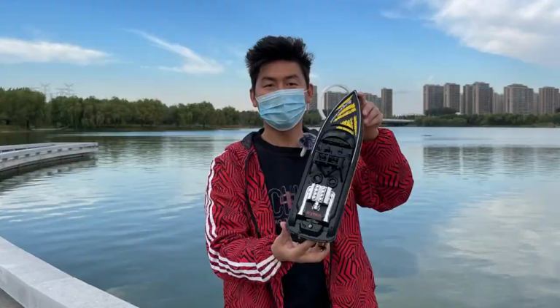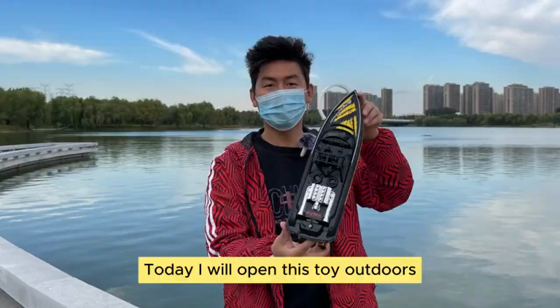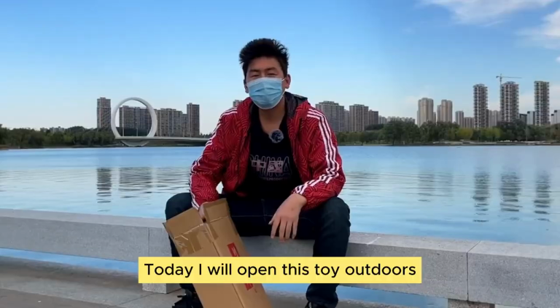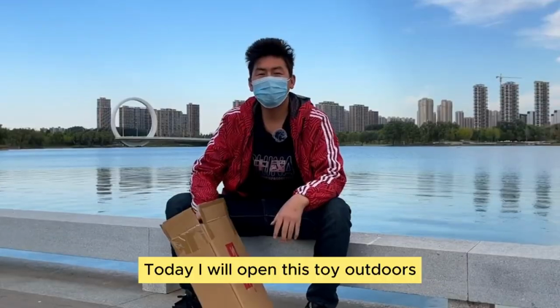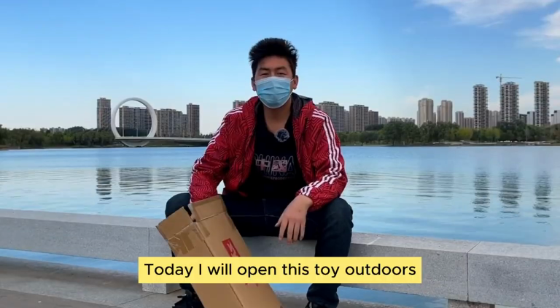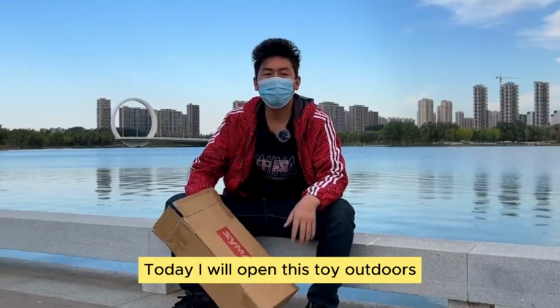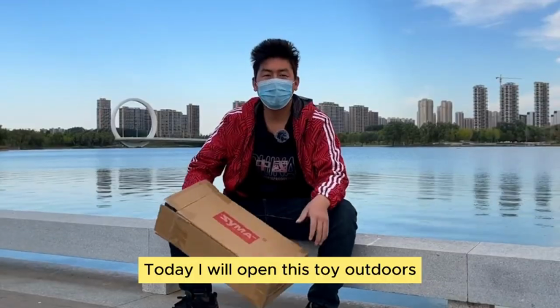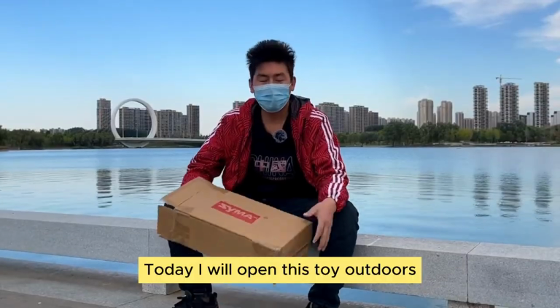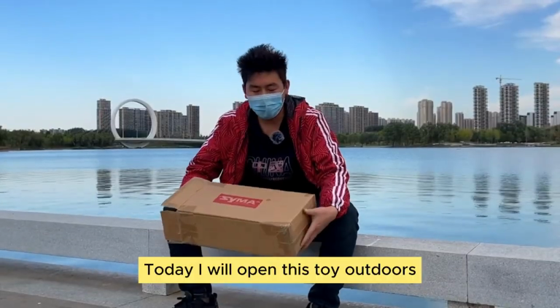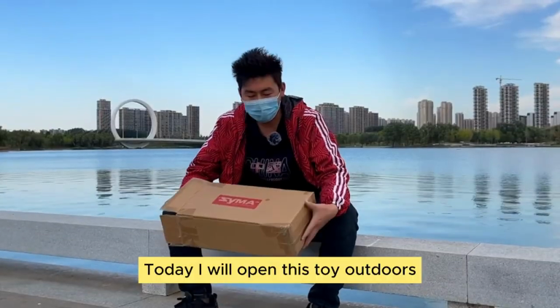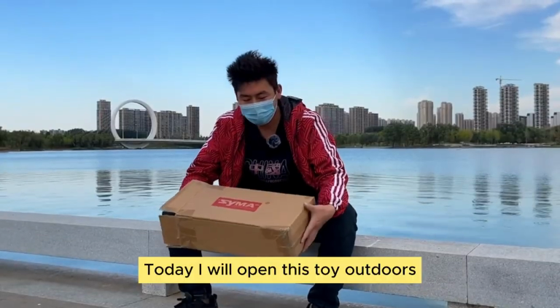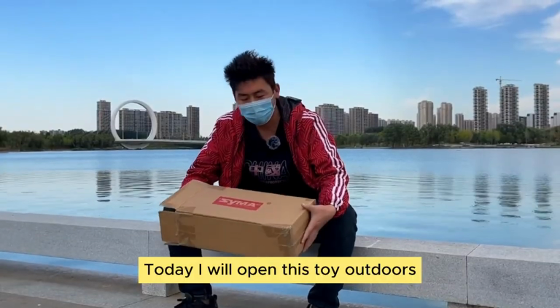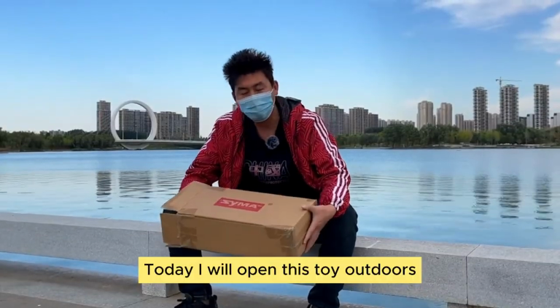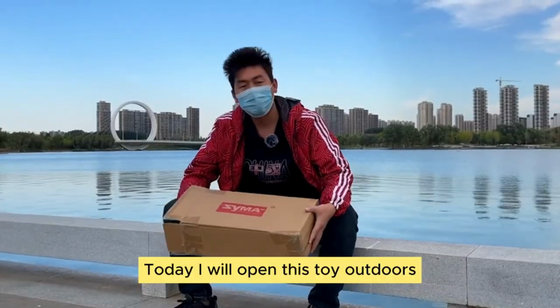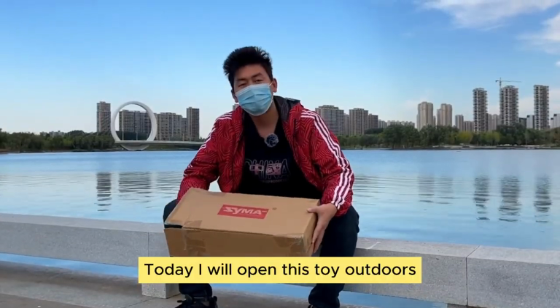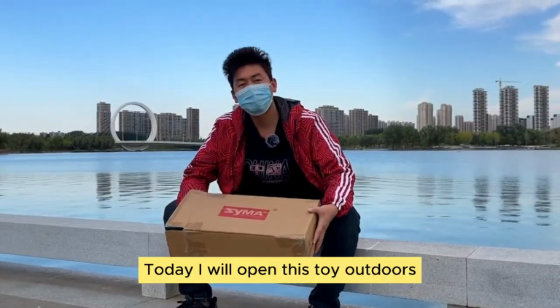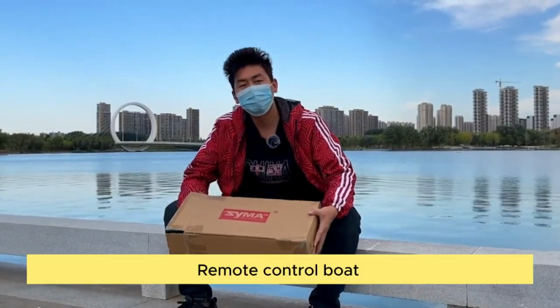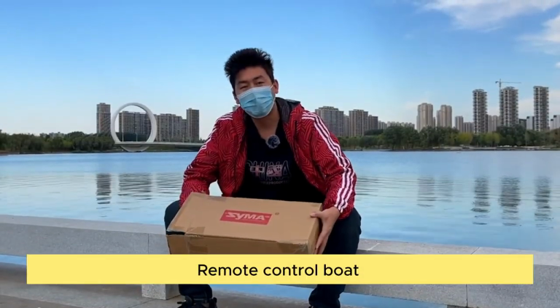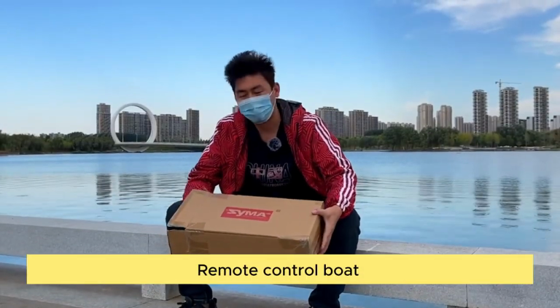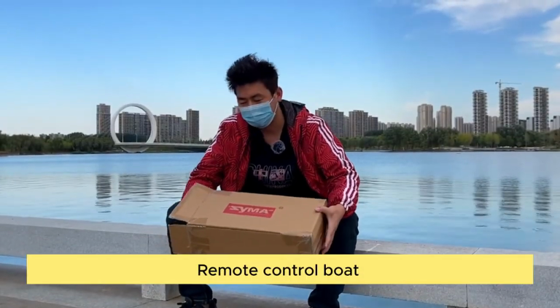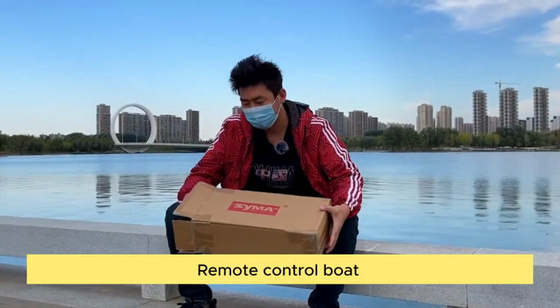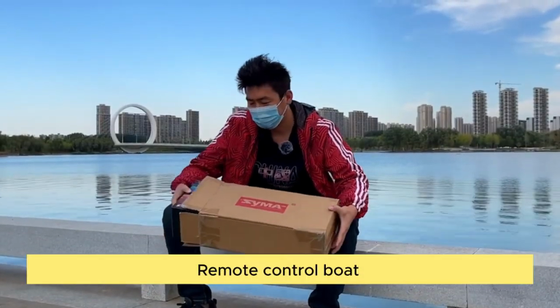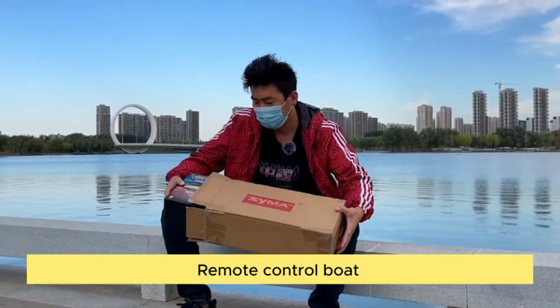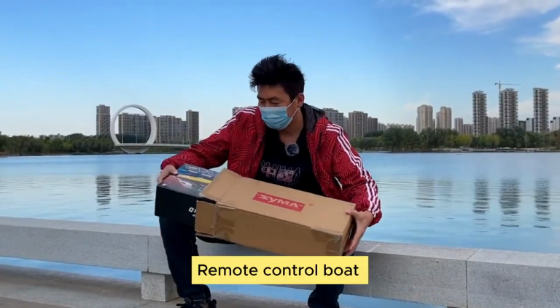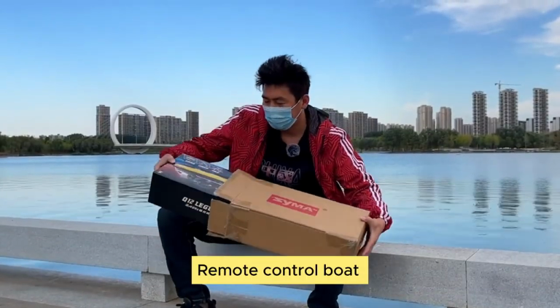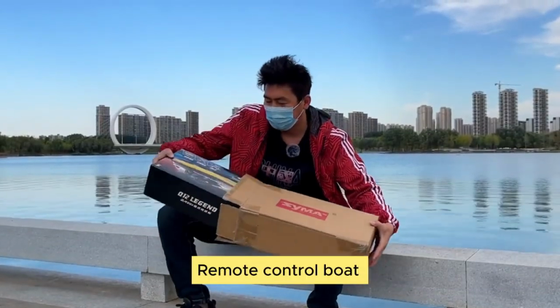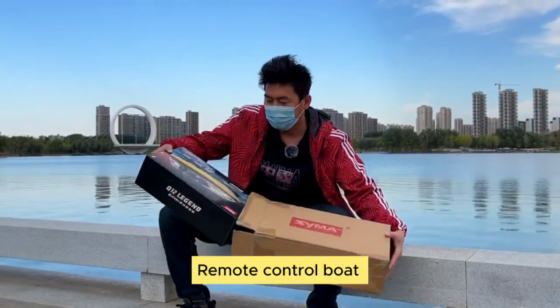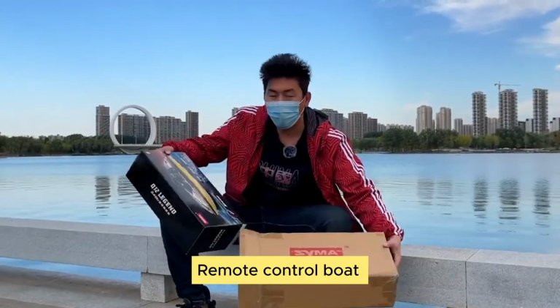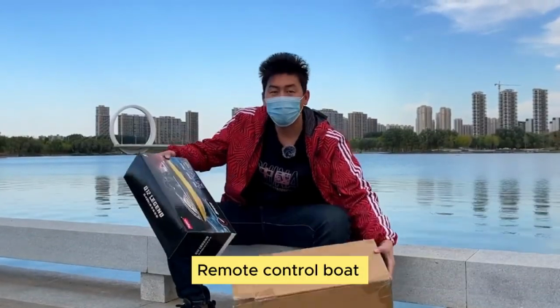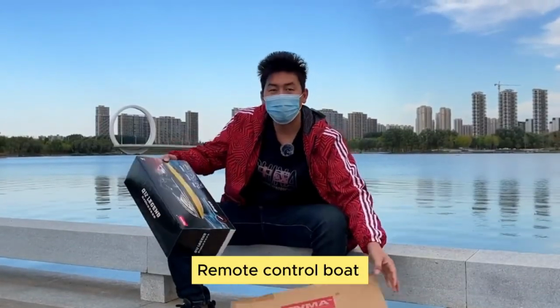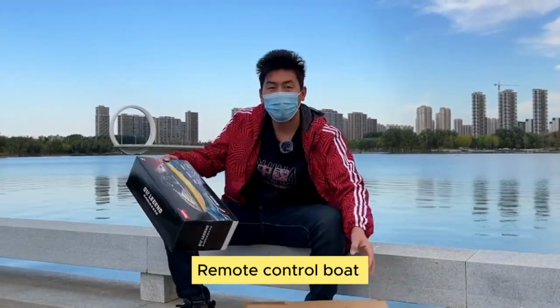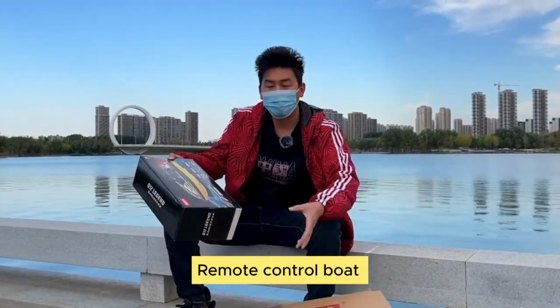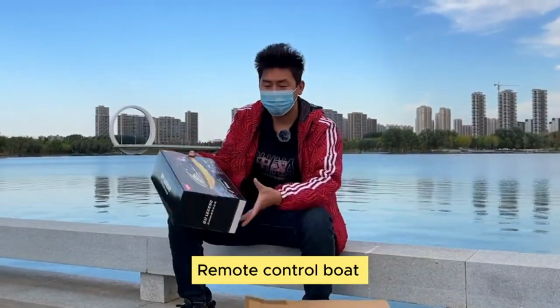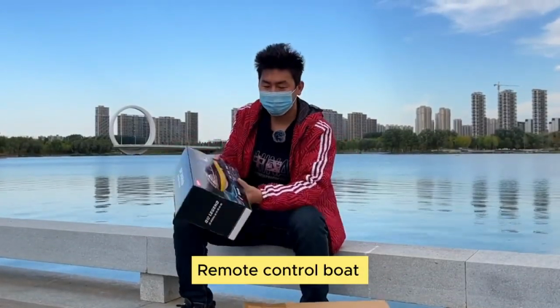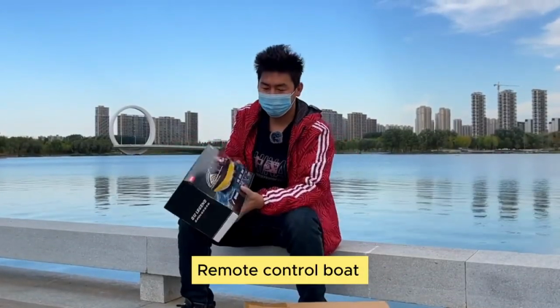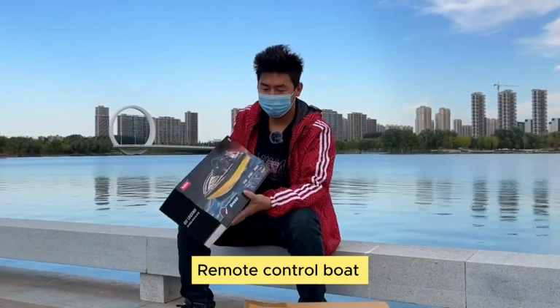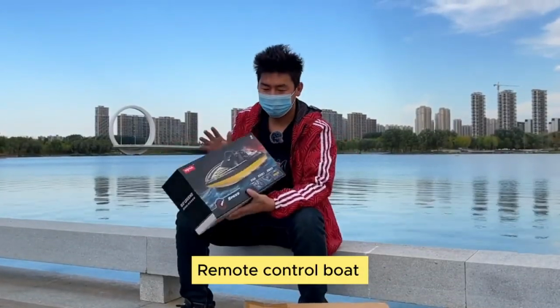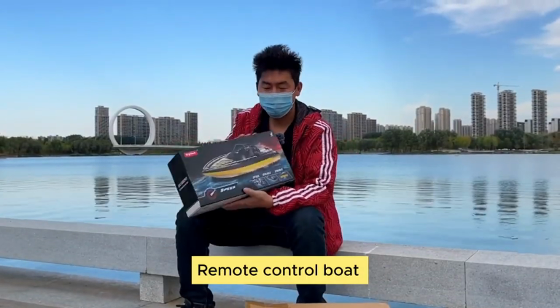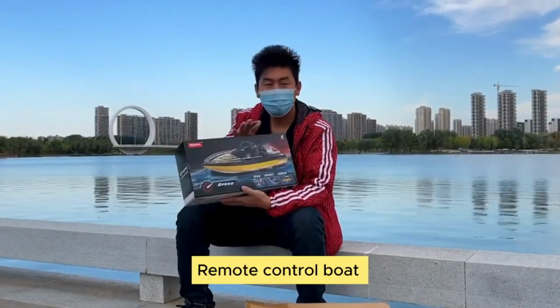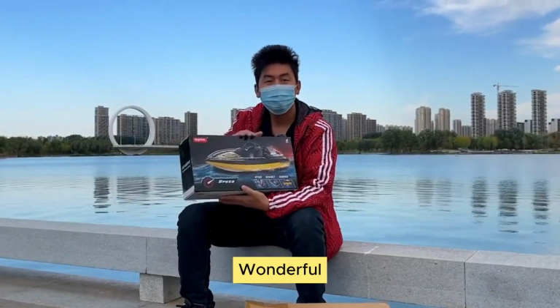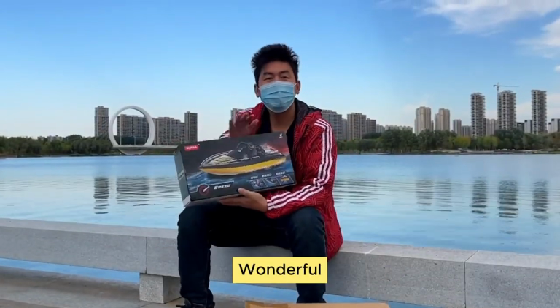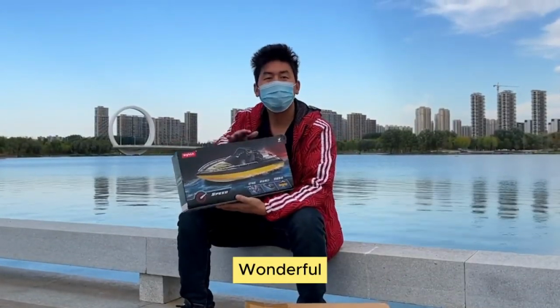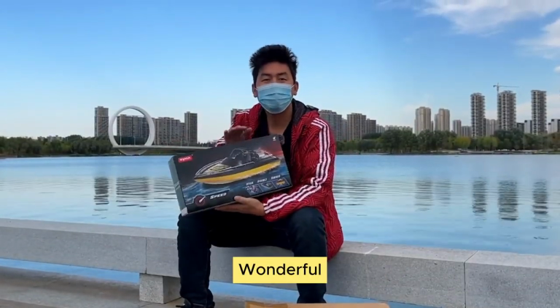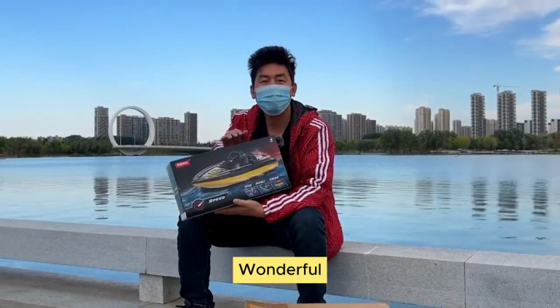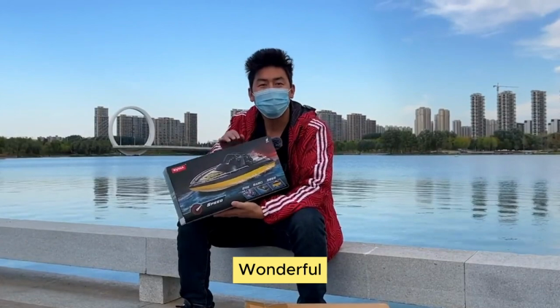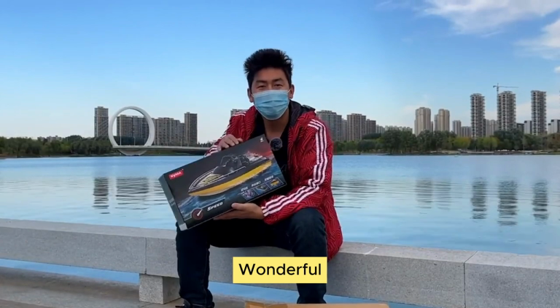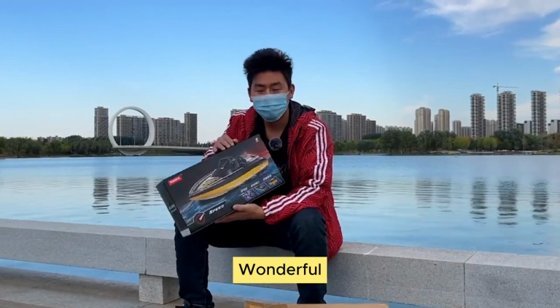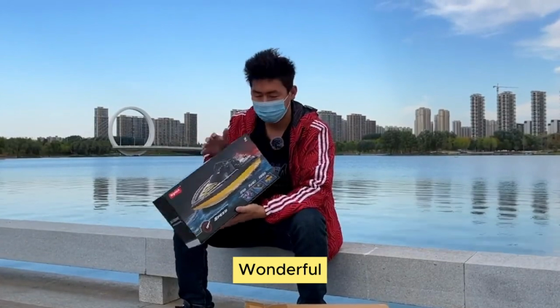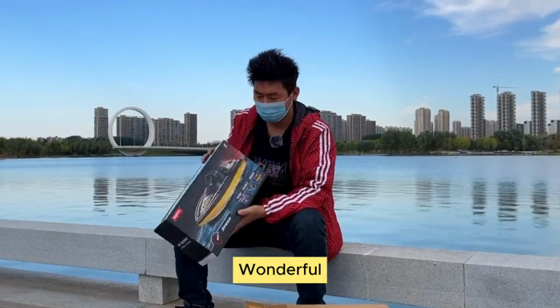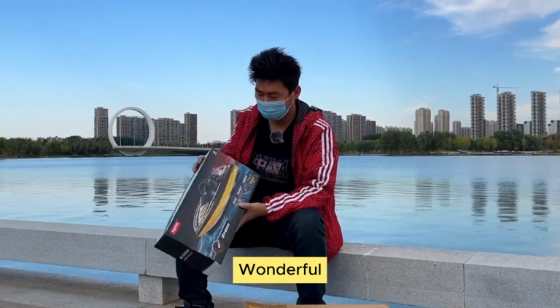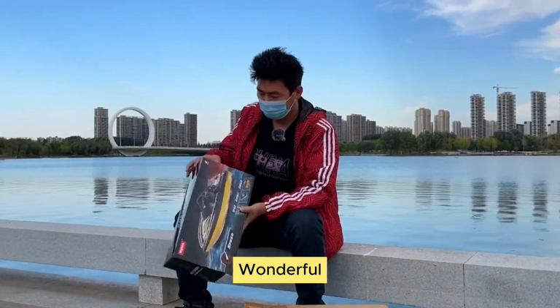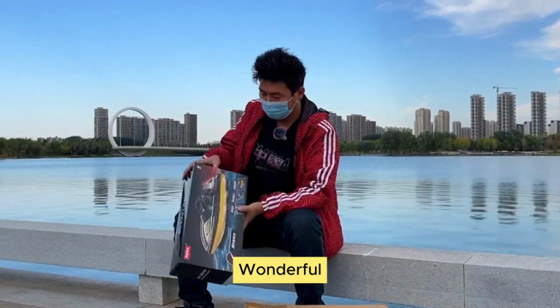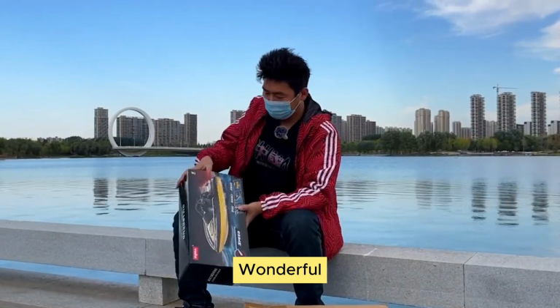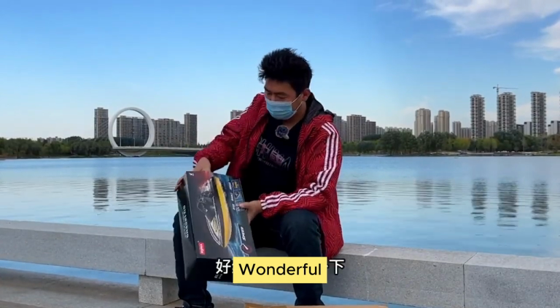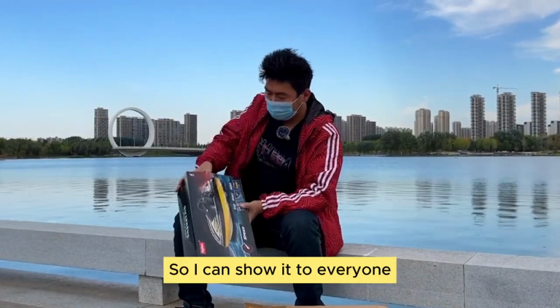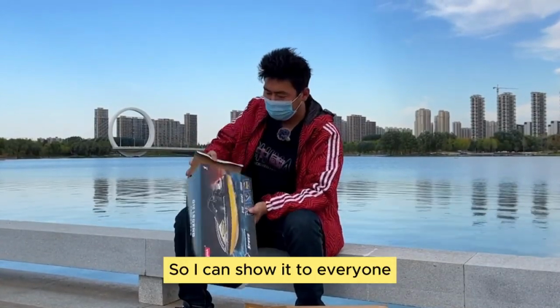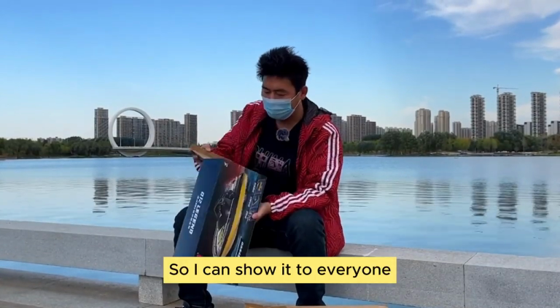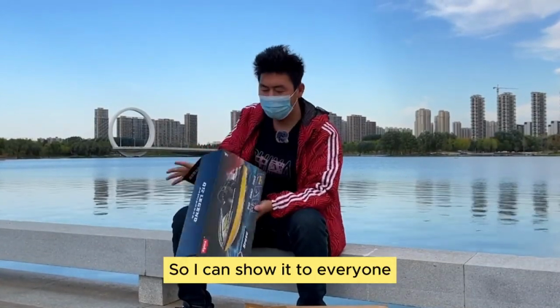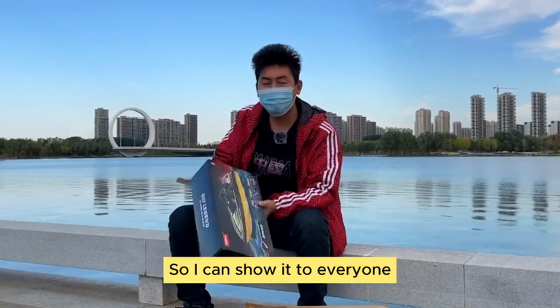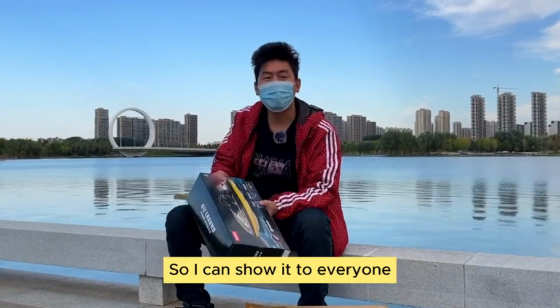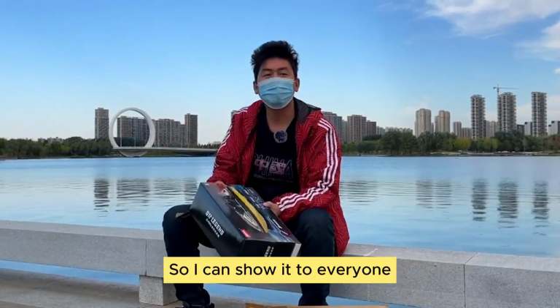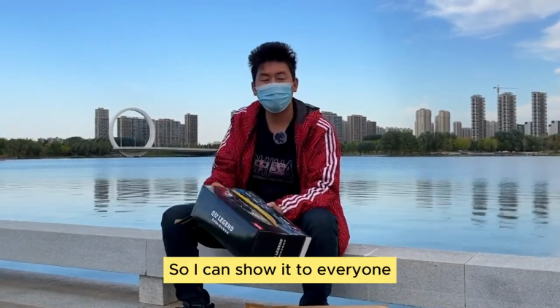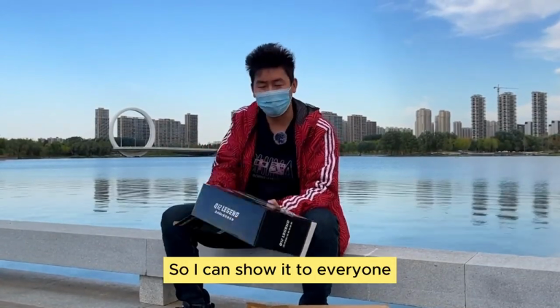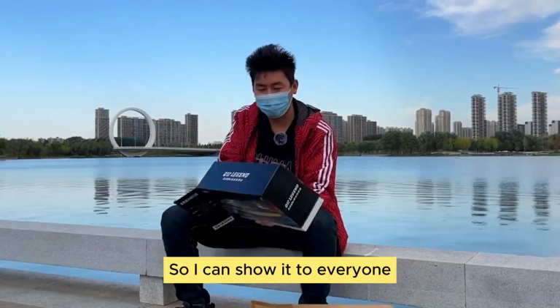Today I will open this toy outdoors — a remote control boat. Wonderful! So I can show it to everyone.